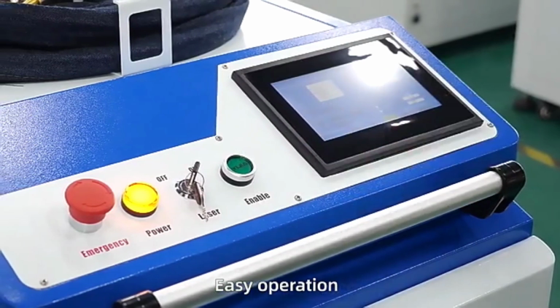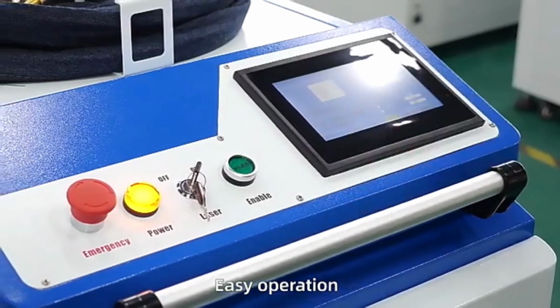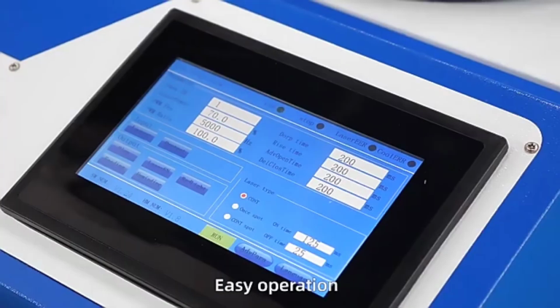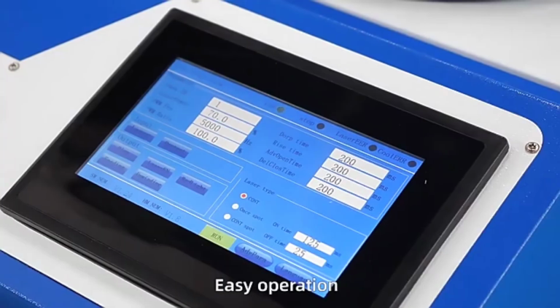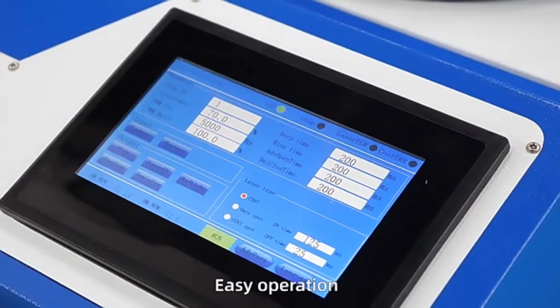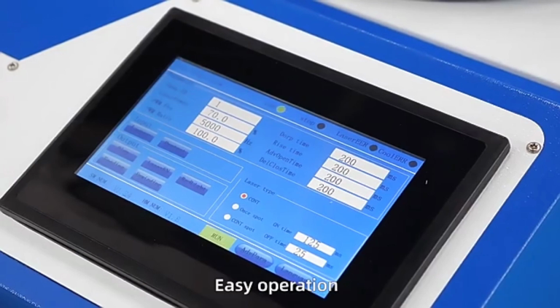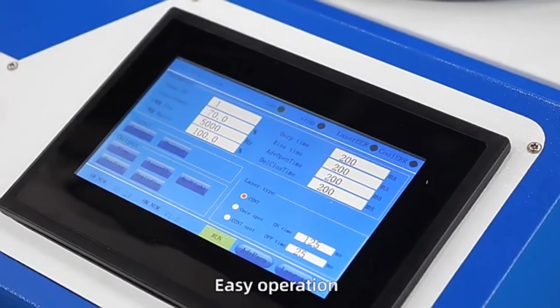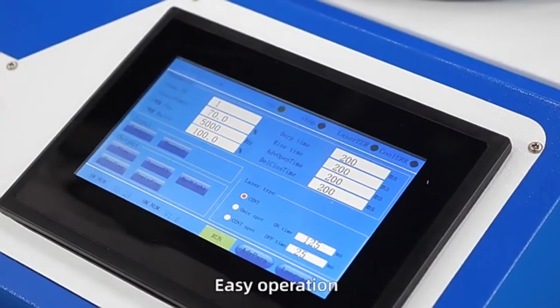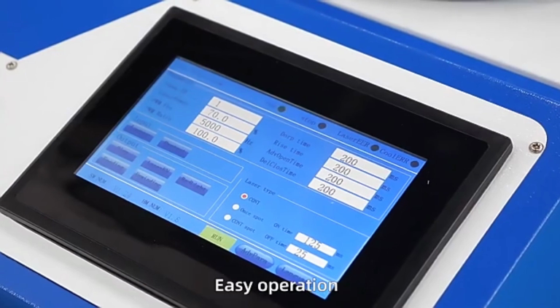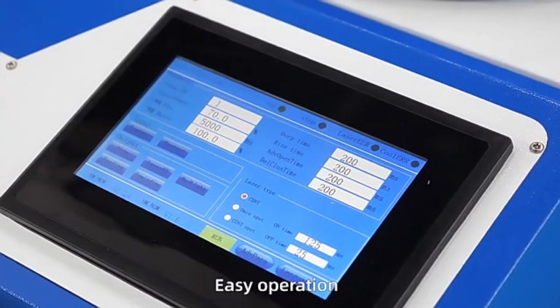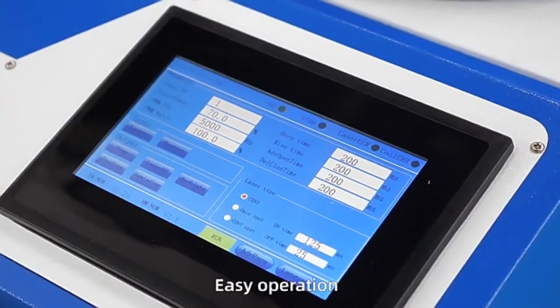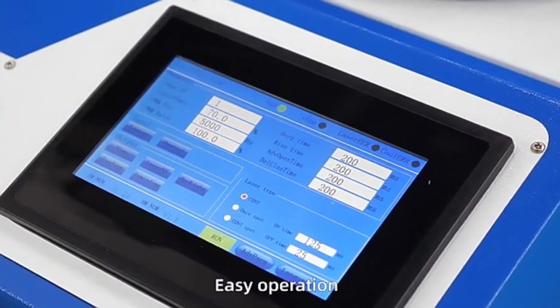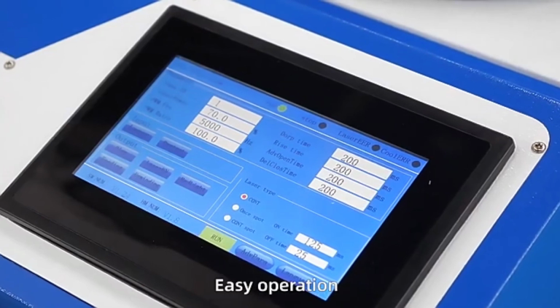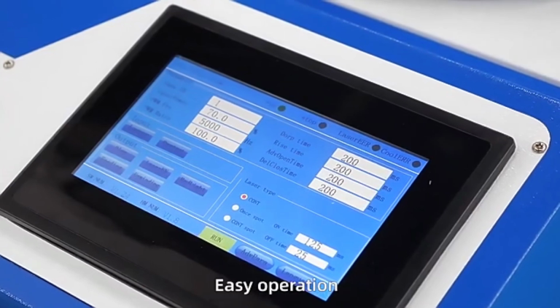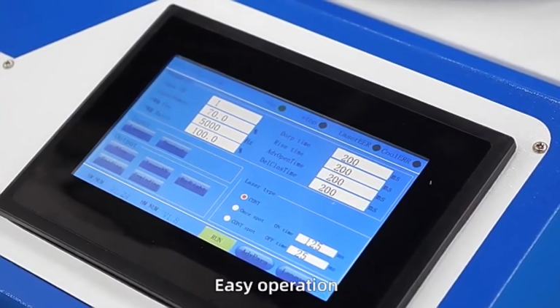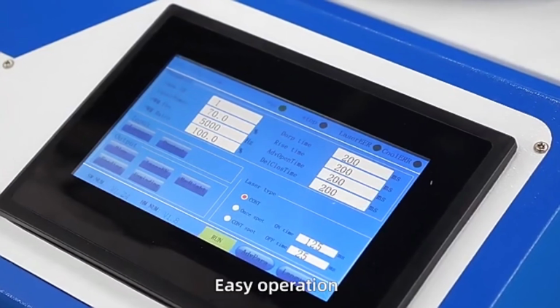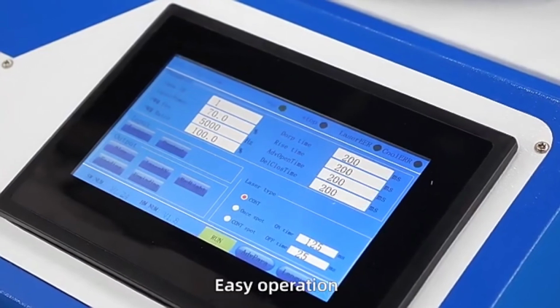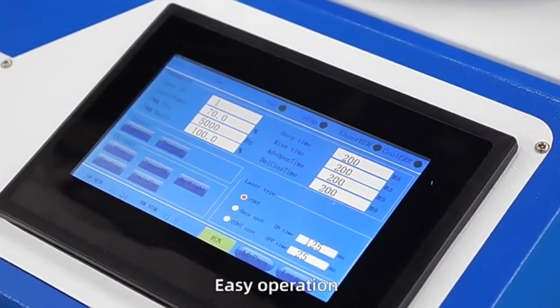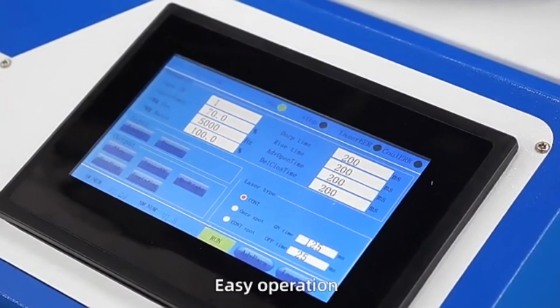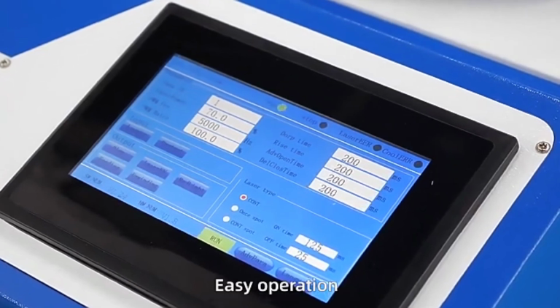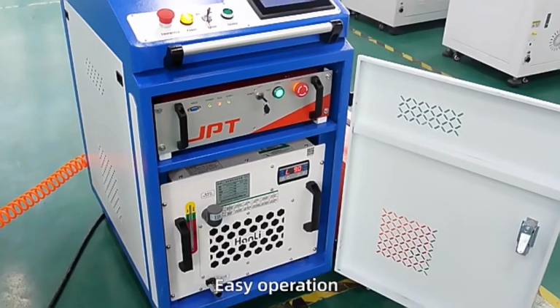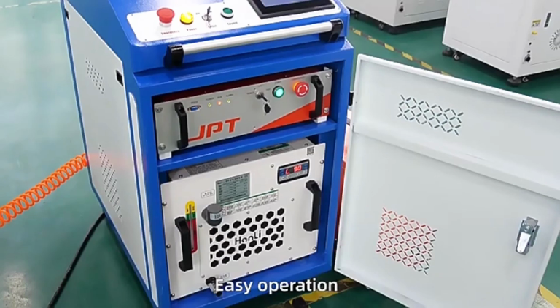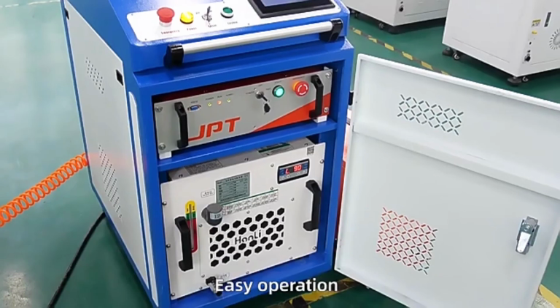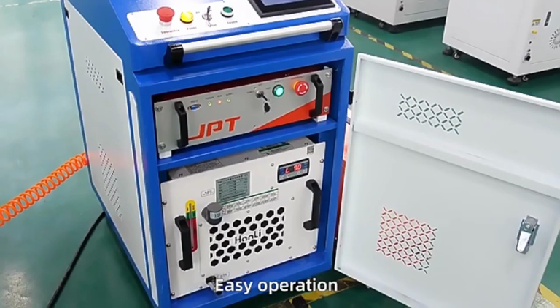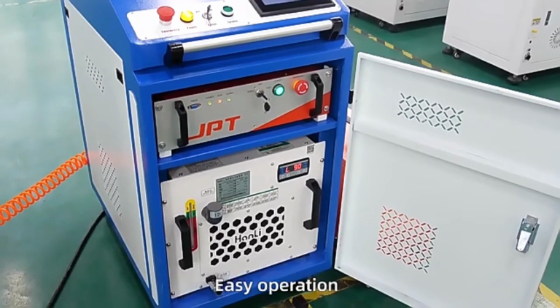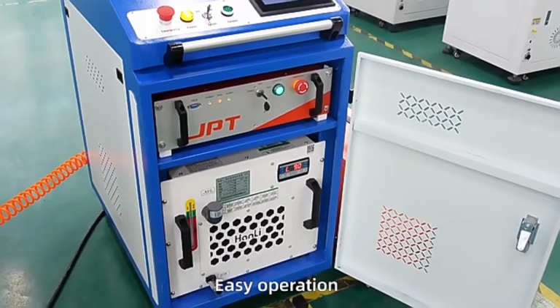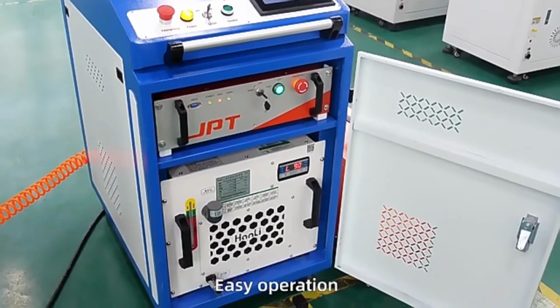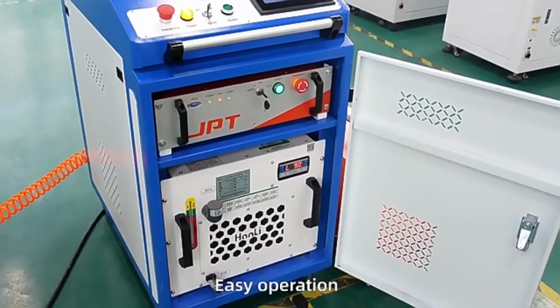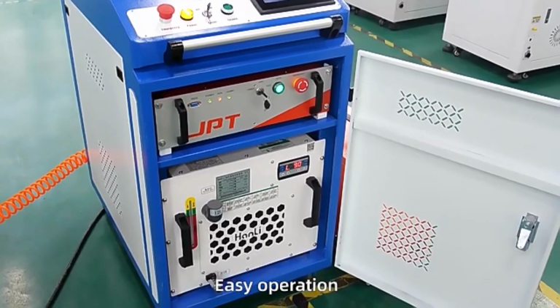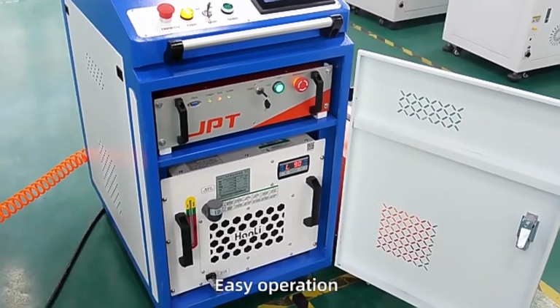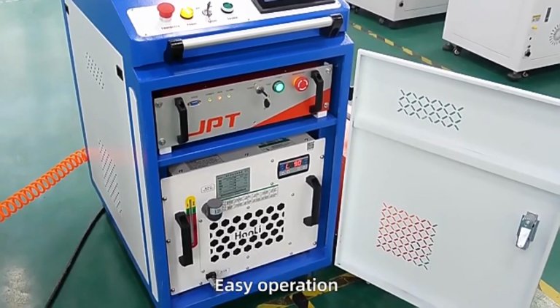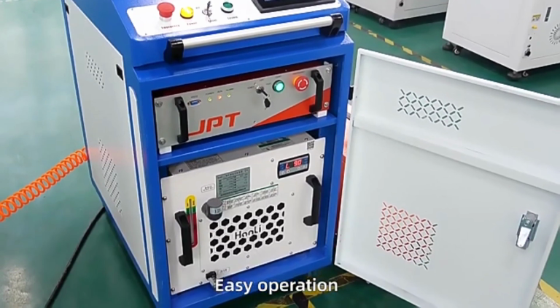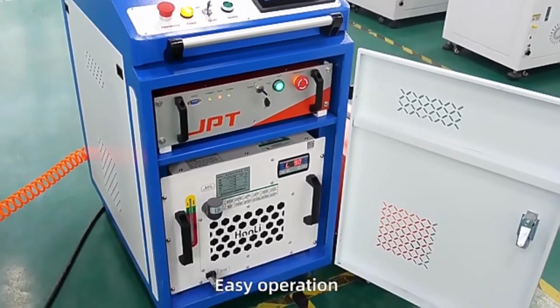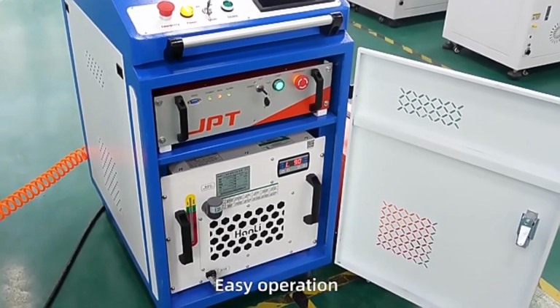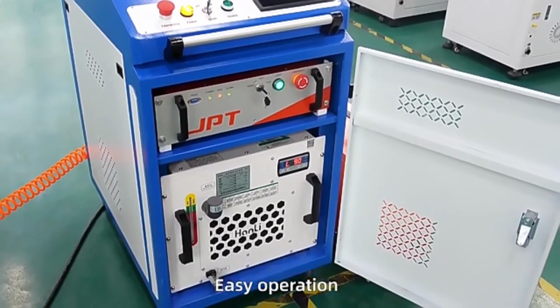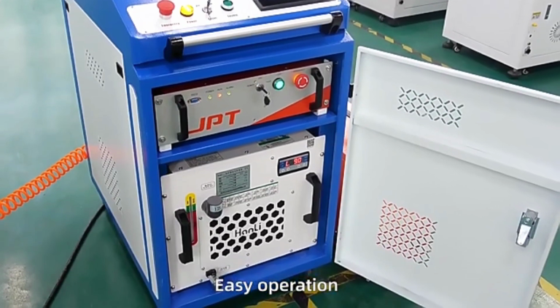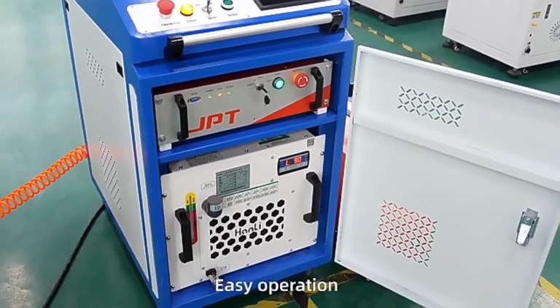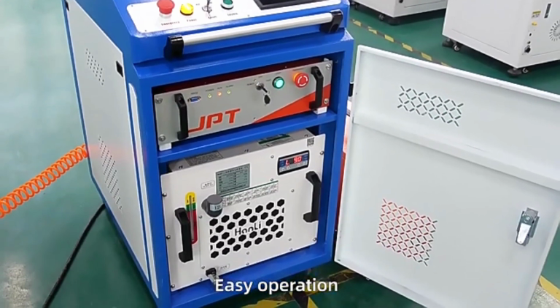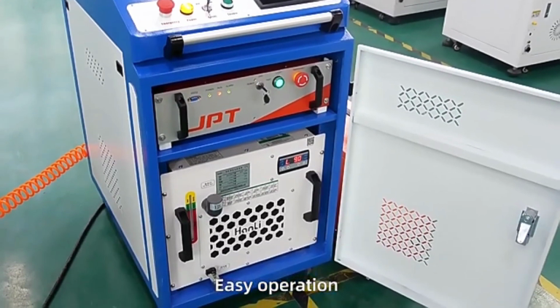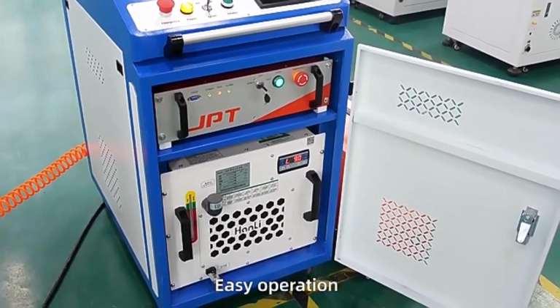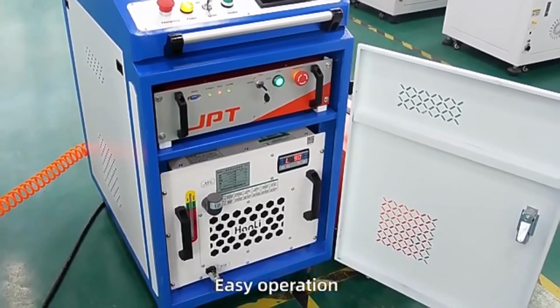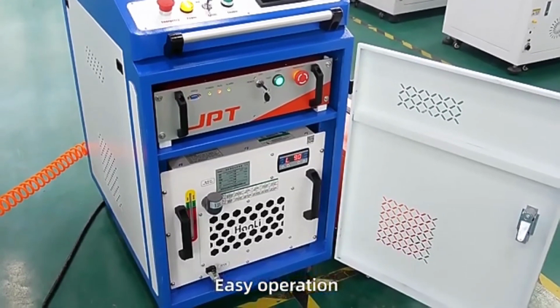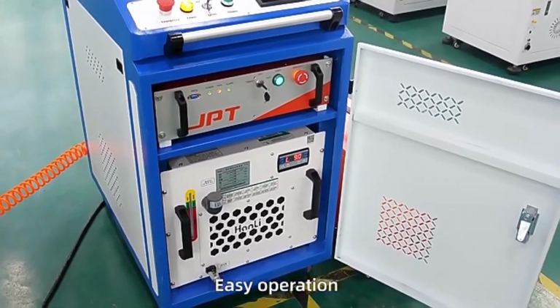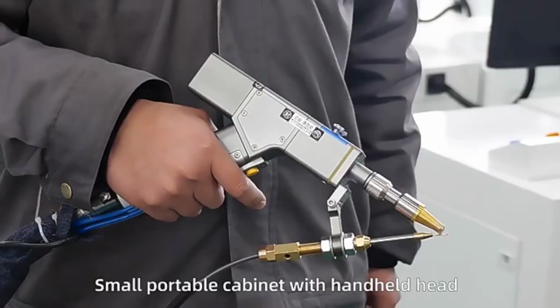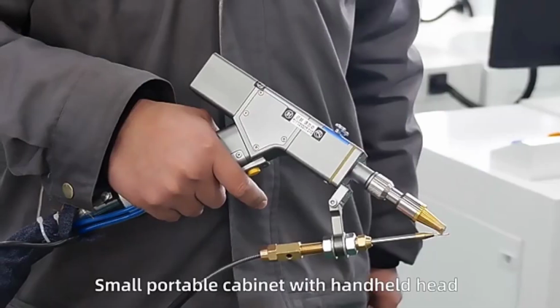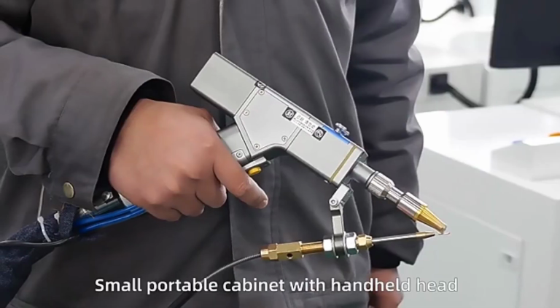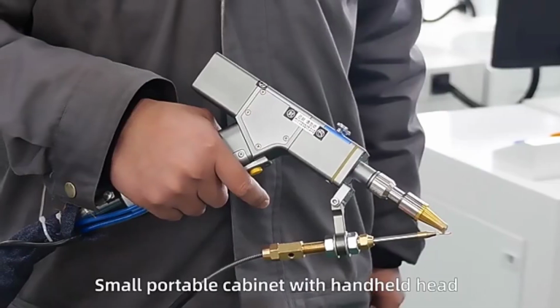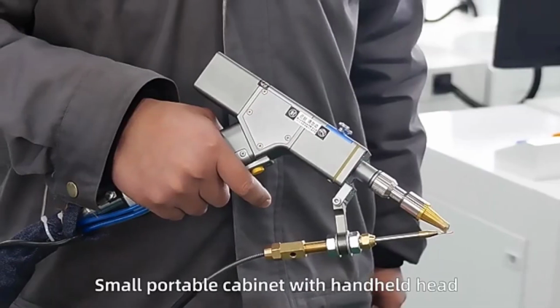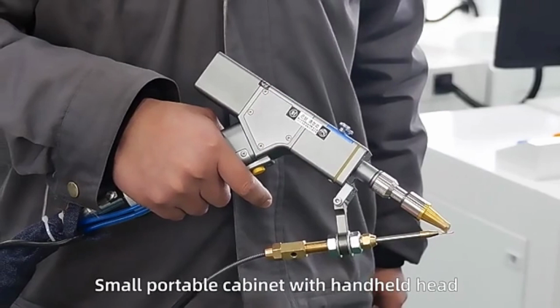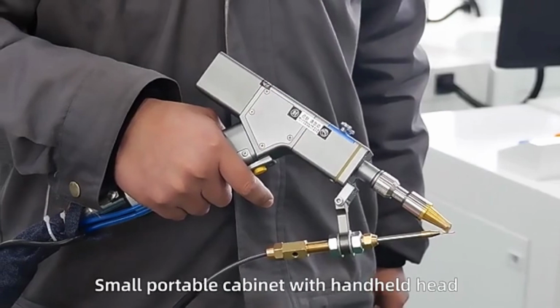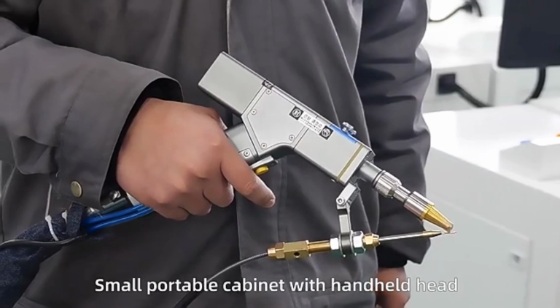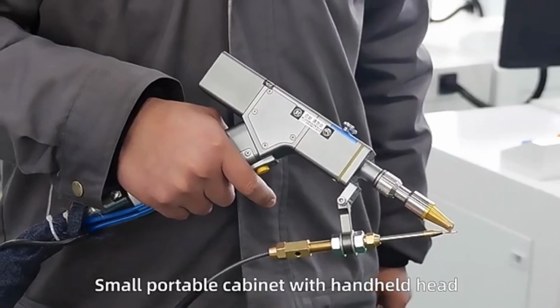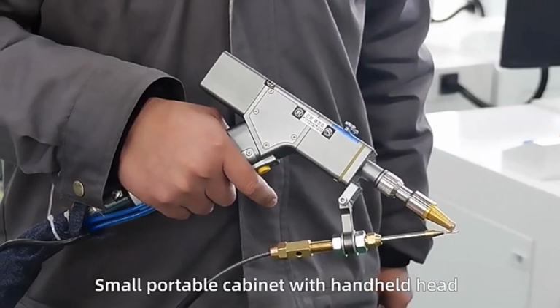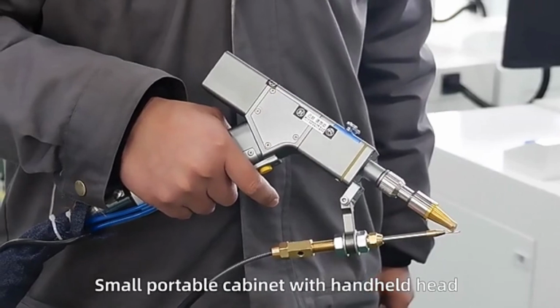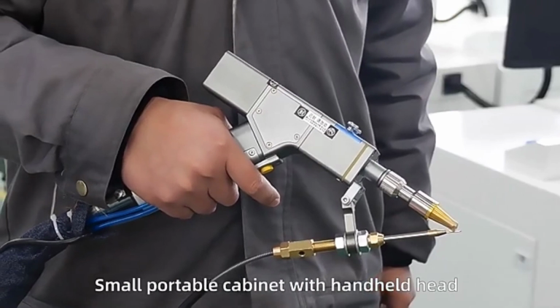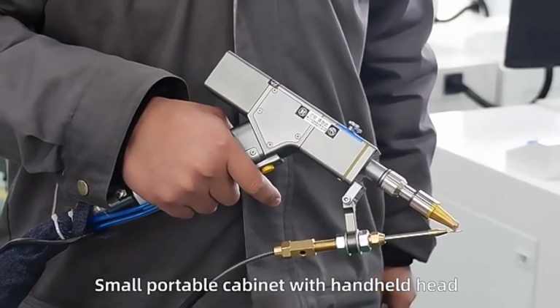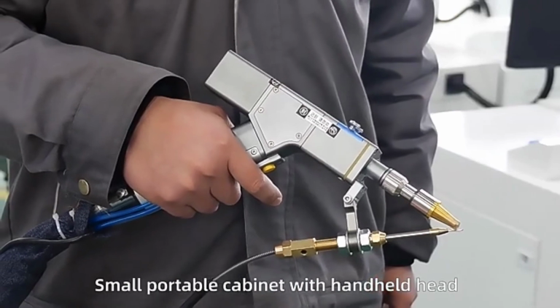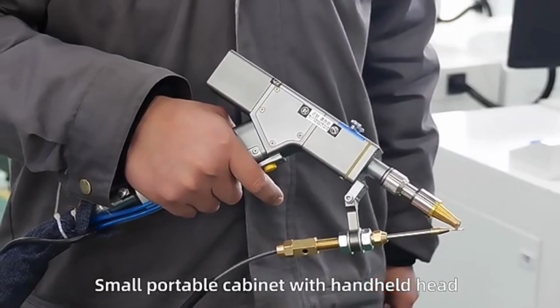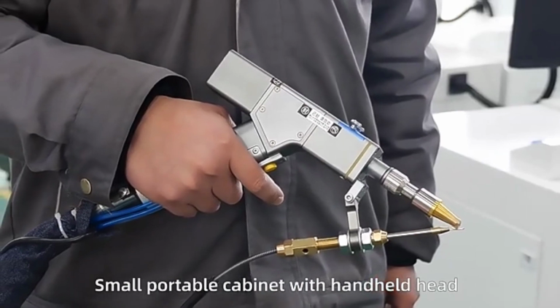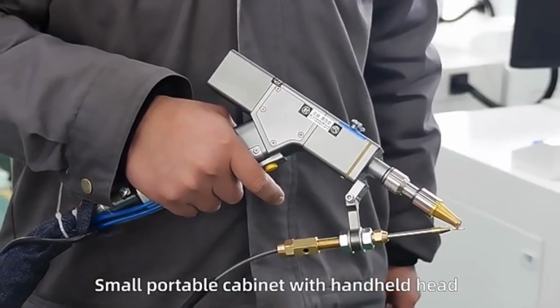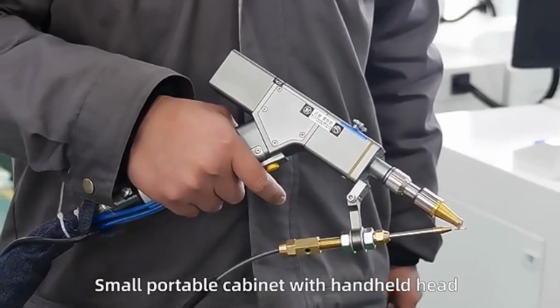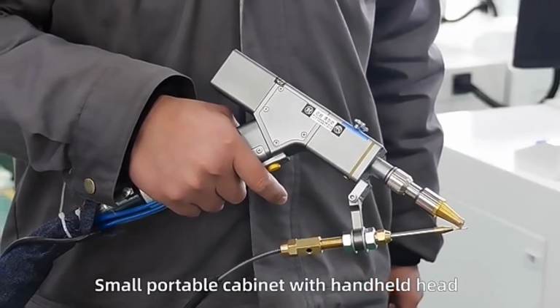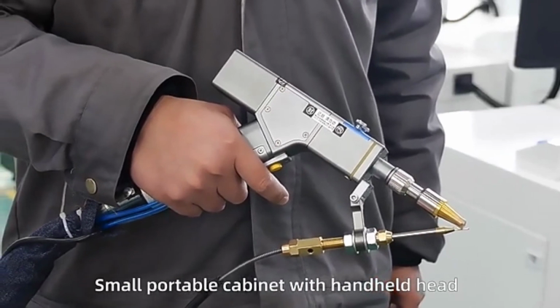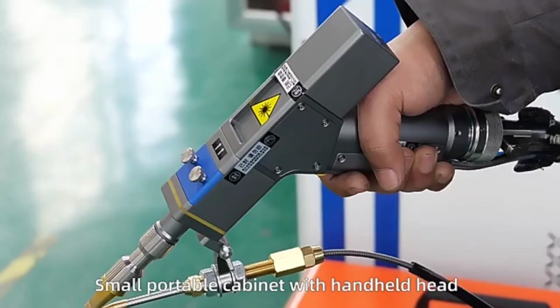The machine is very easy to operate — just press a button to turn on the machine and adjust fiber laser power to make automatic welding.